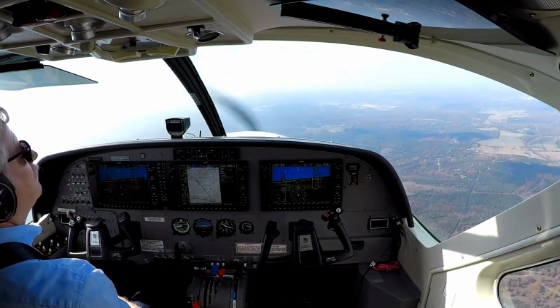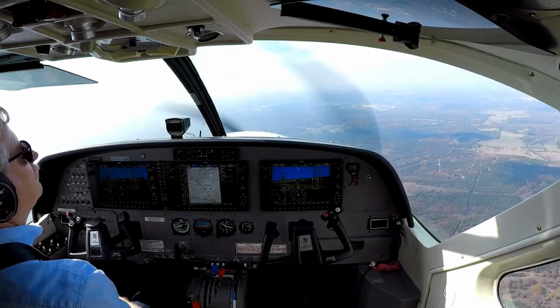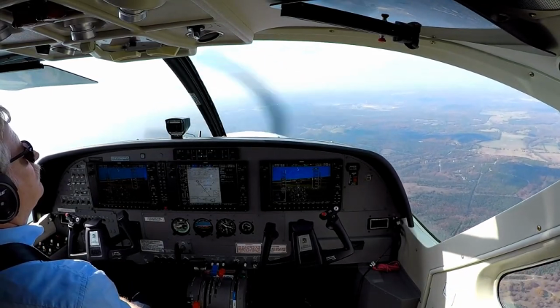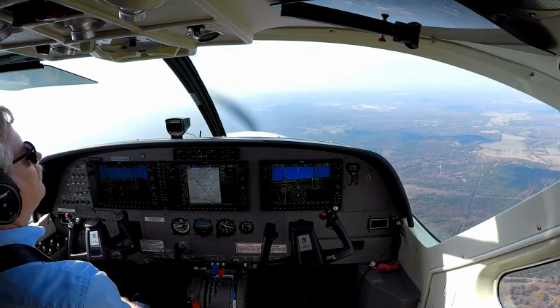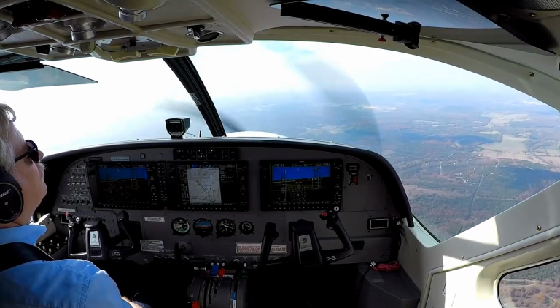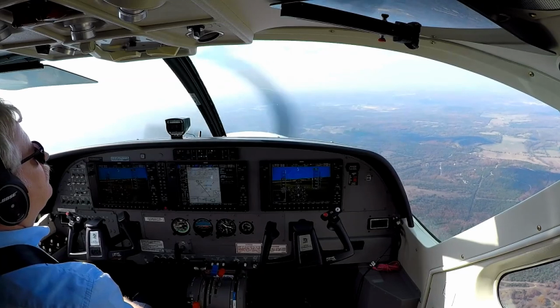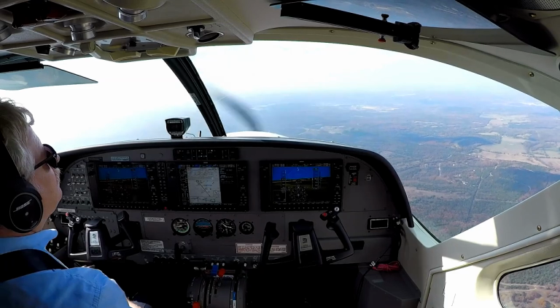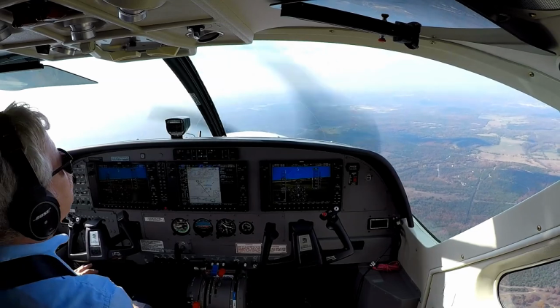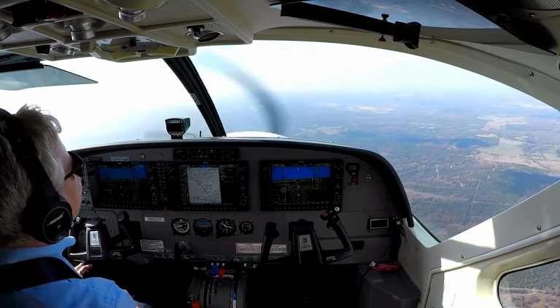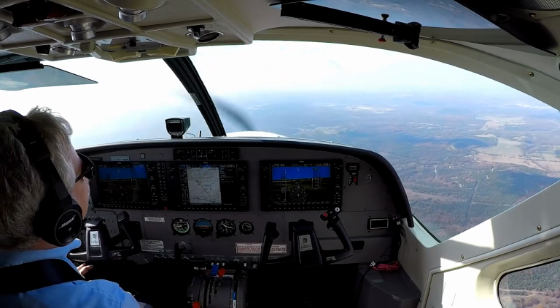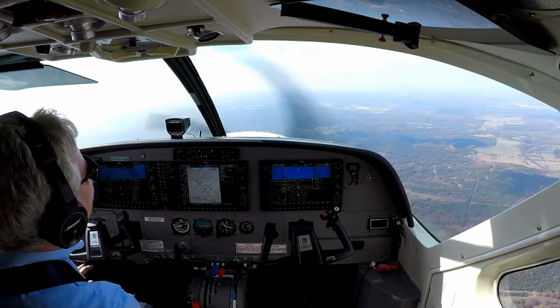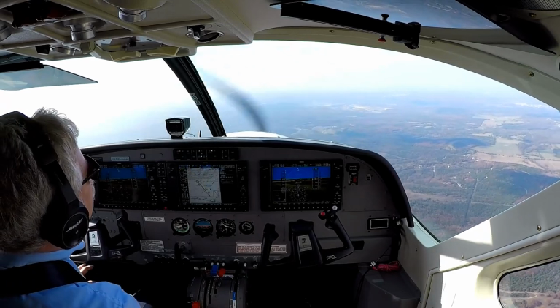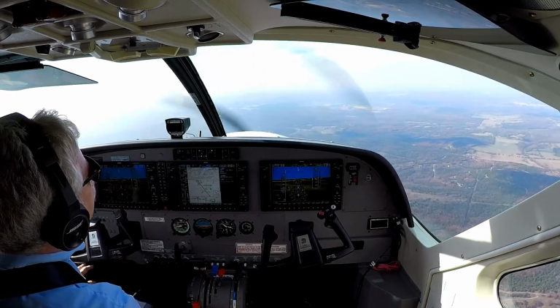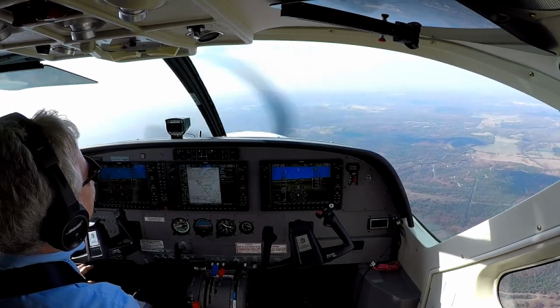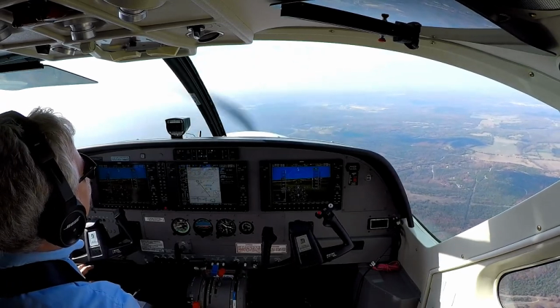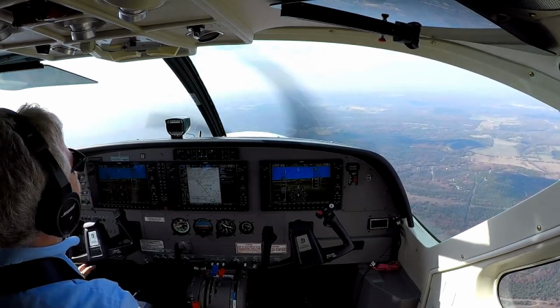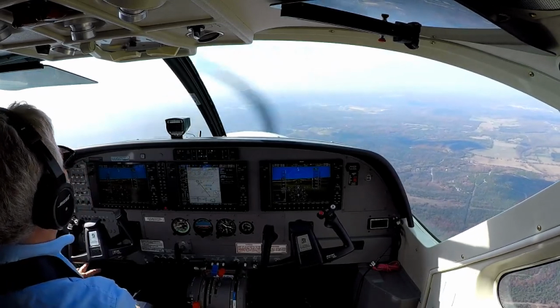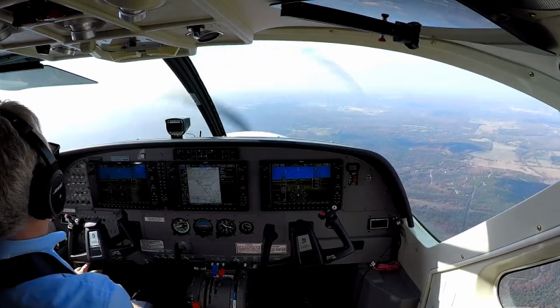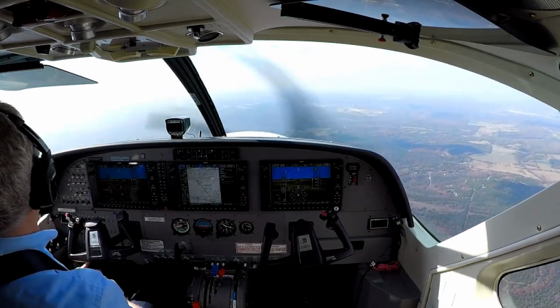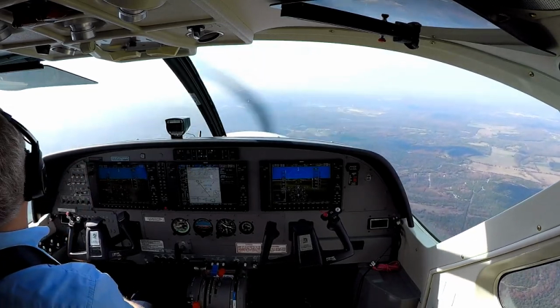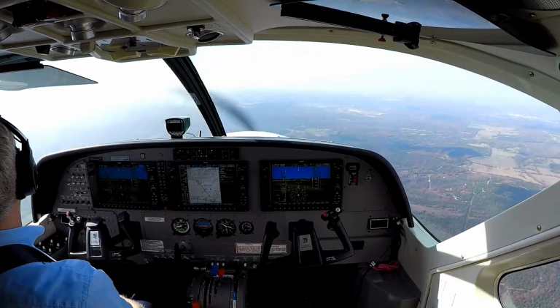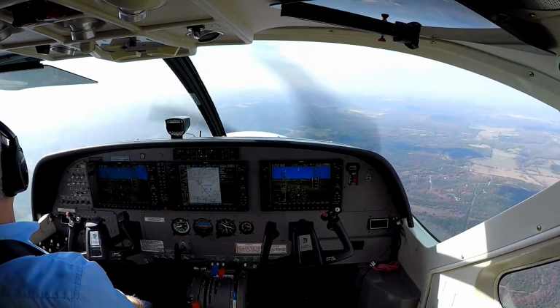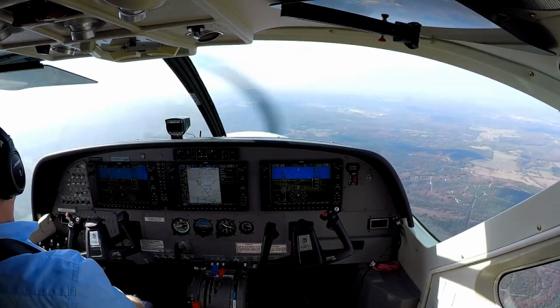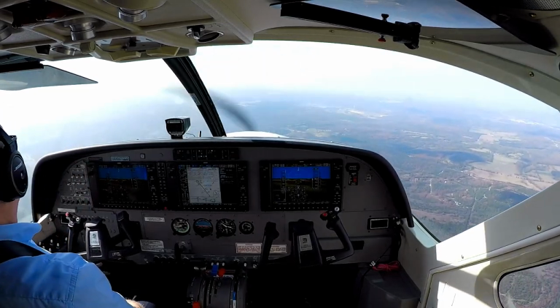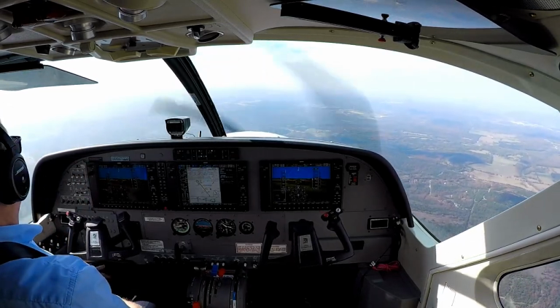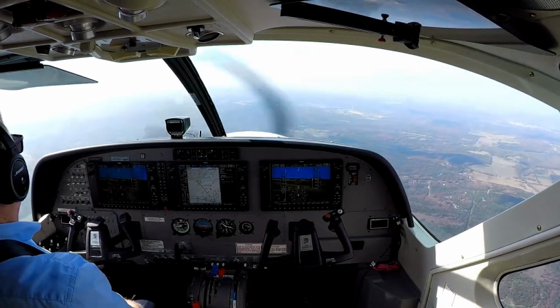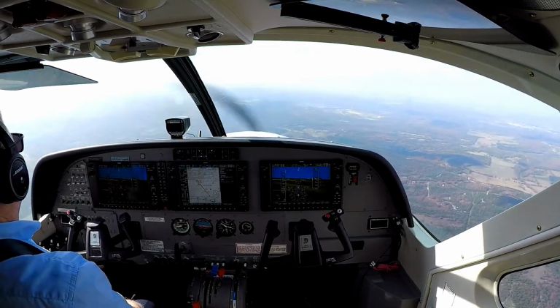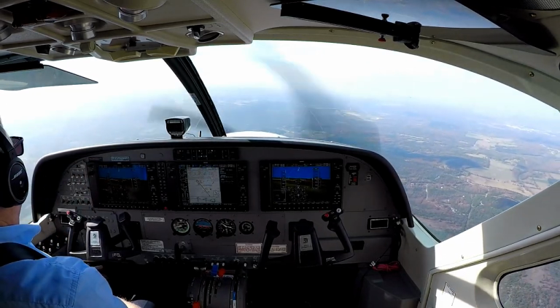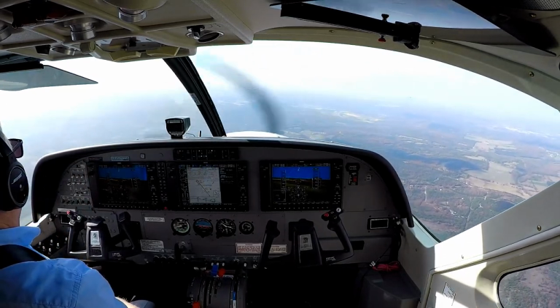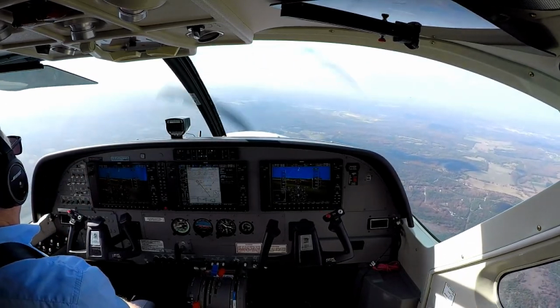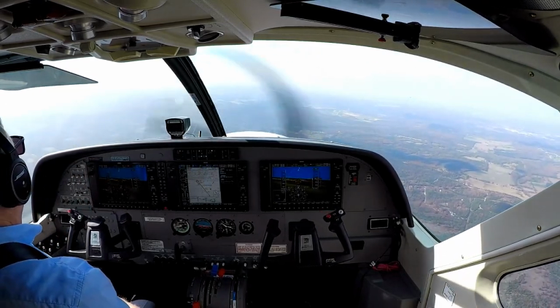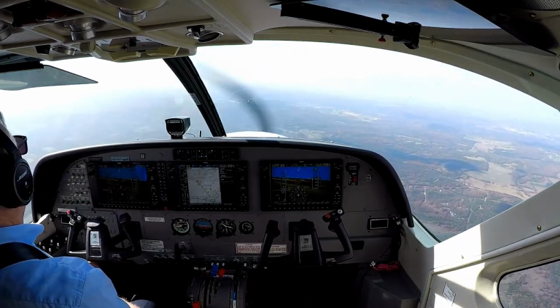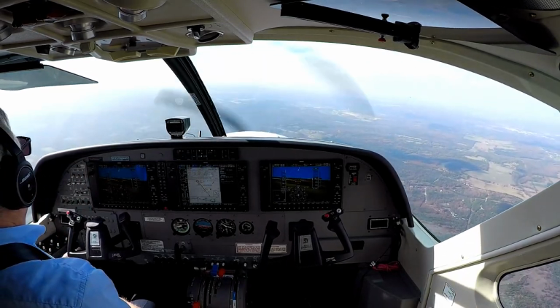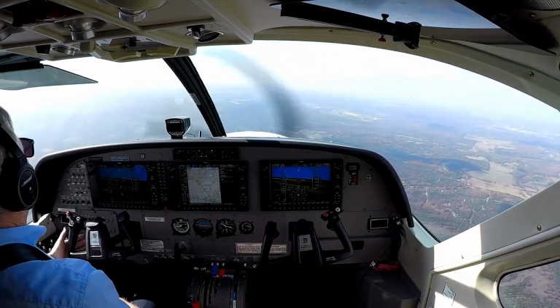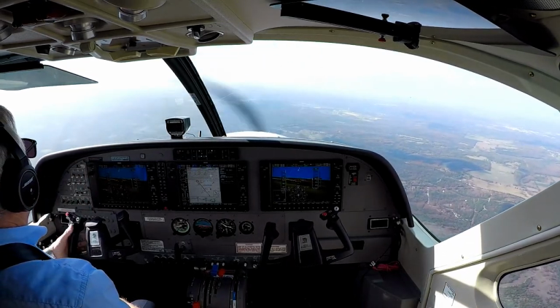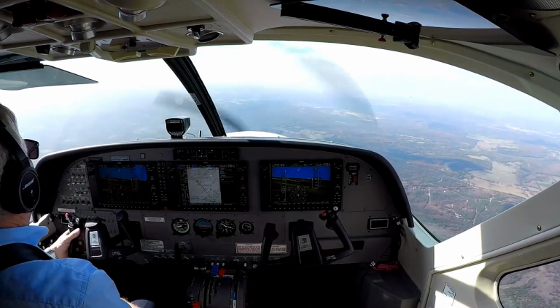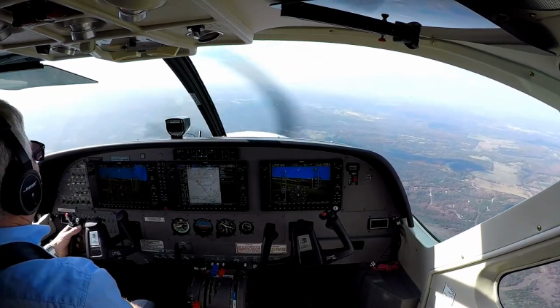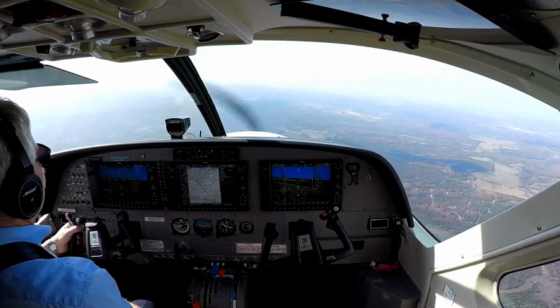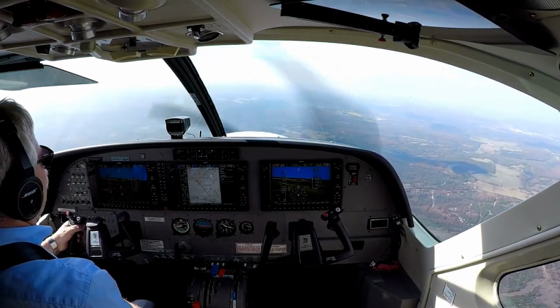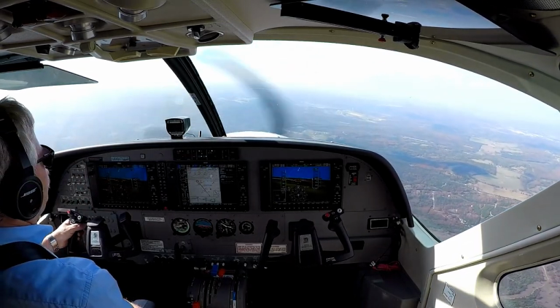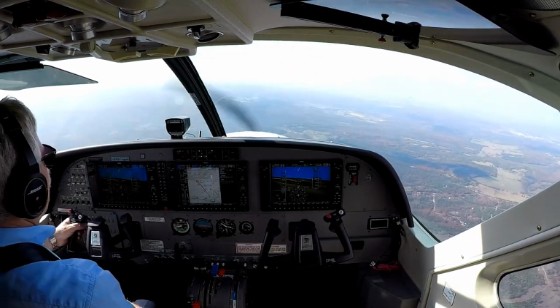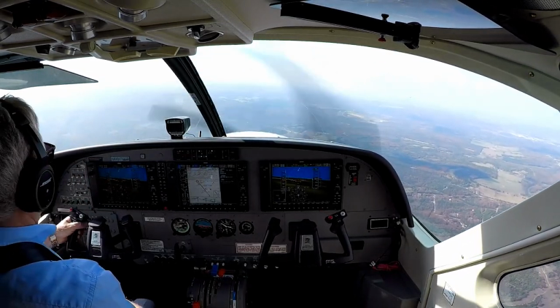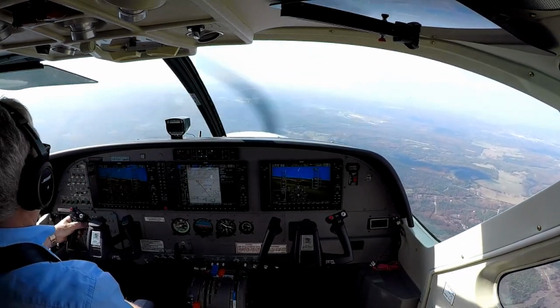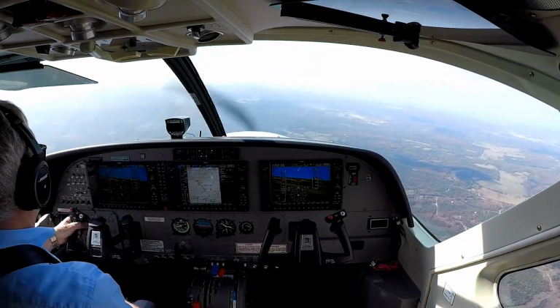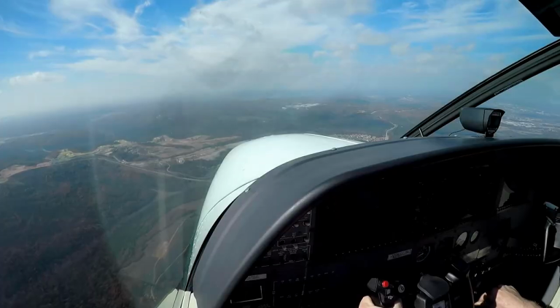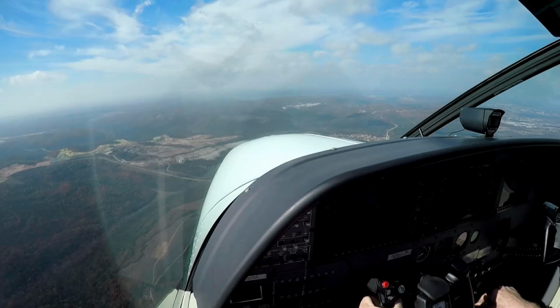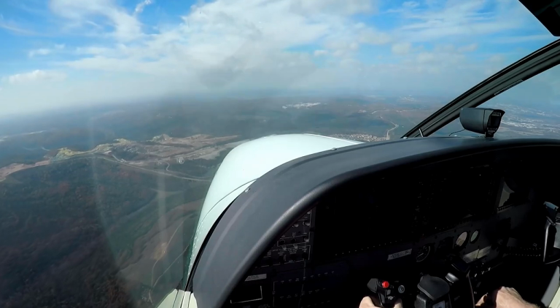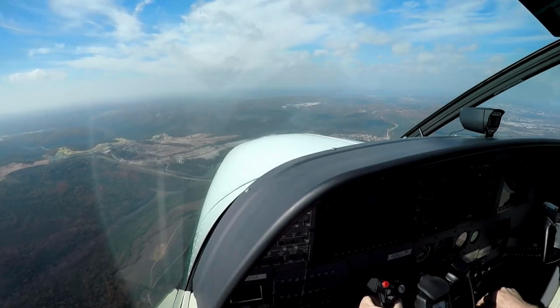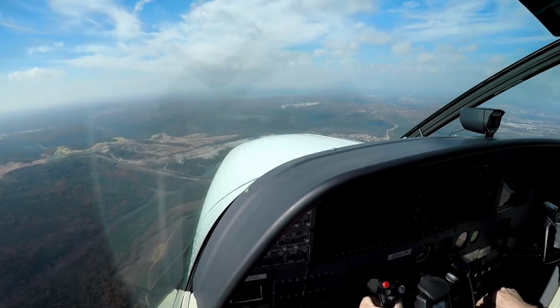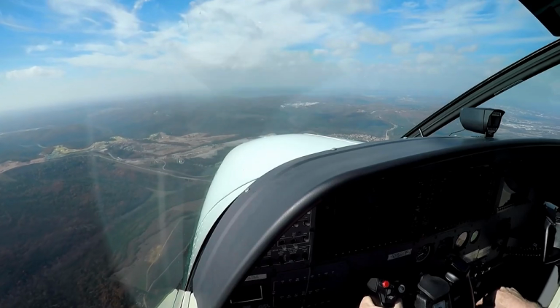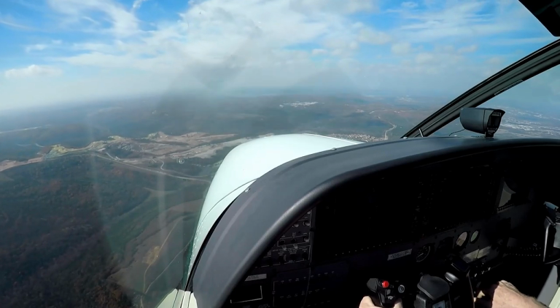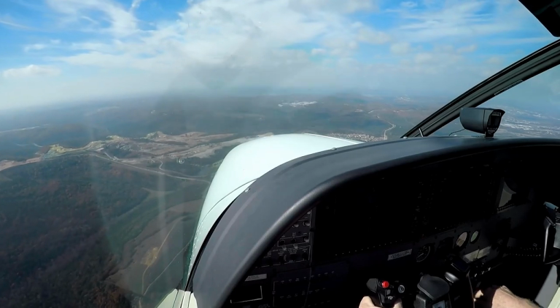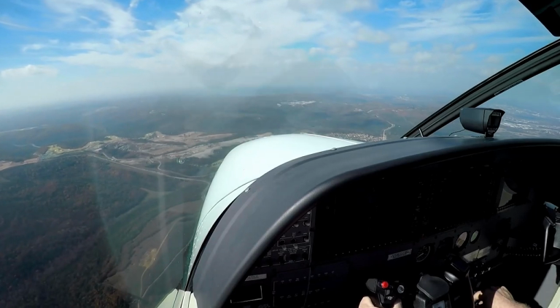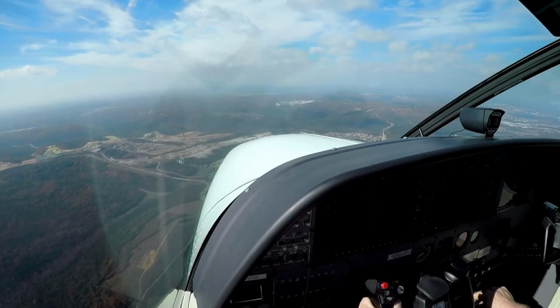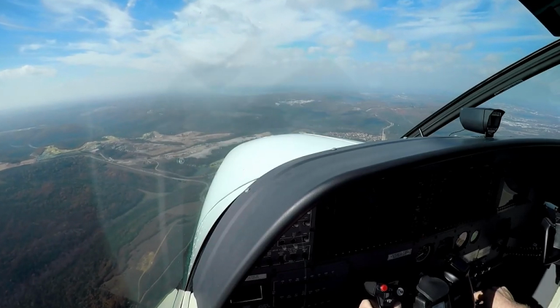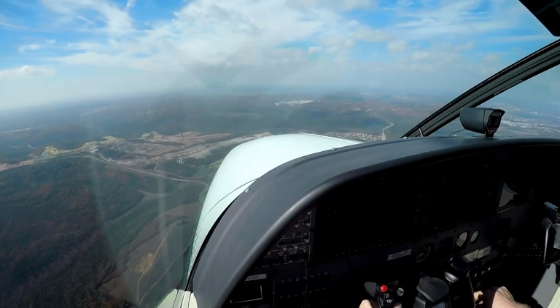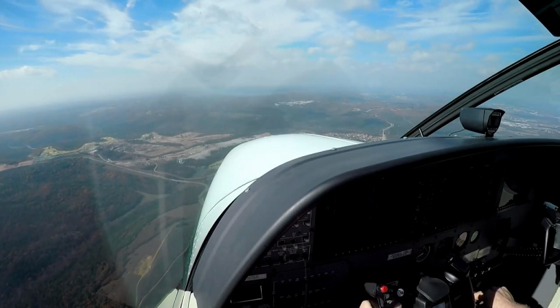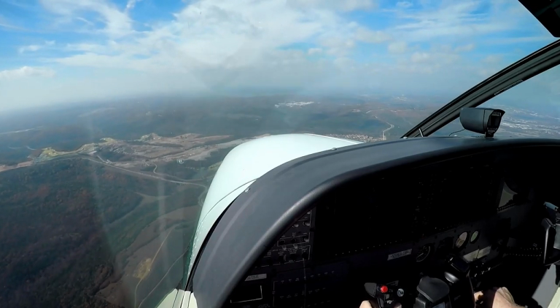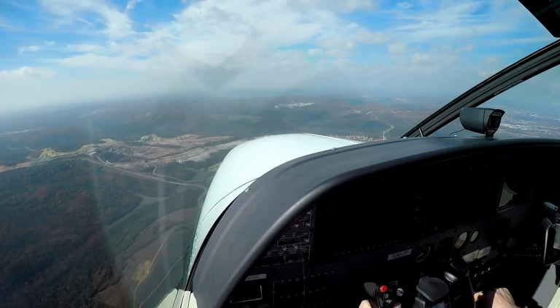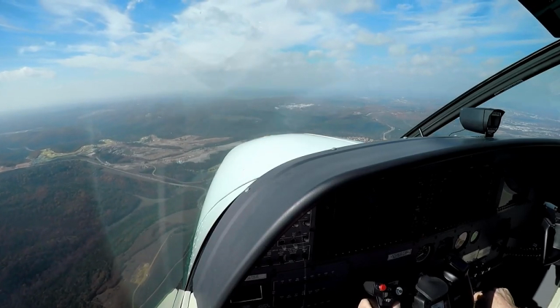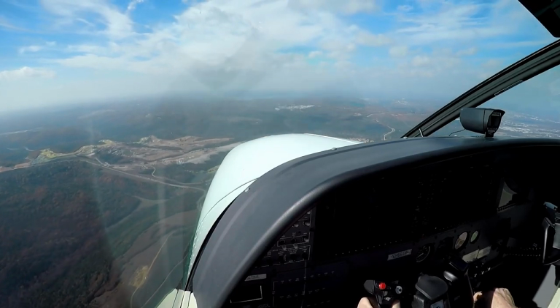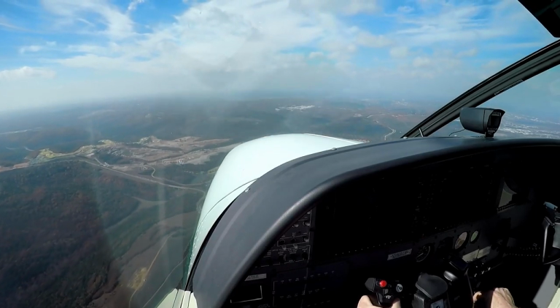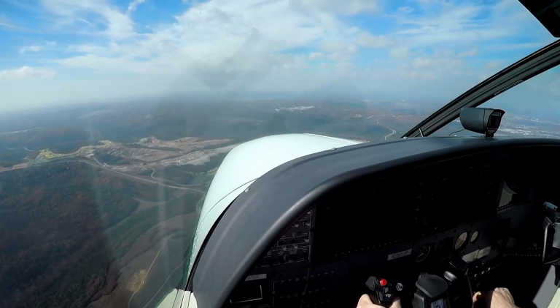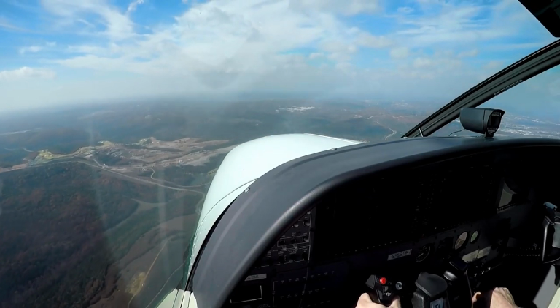Caravan 1 Quebec, Branson Tower, runway 14, cleared to land. Runway 14, cleared to land, 1 Quebec. Branson altimeter 29.80.